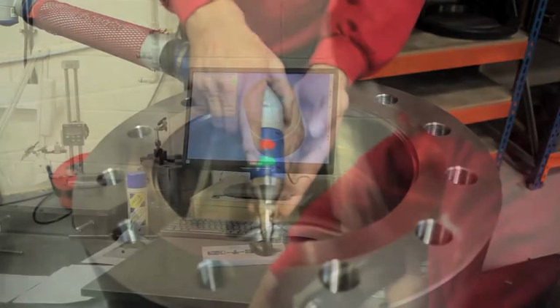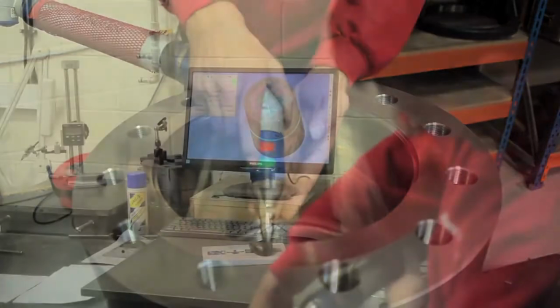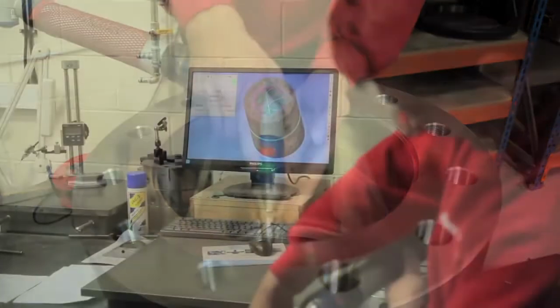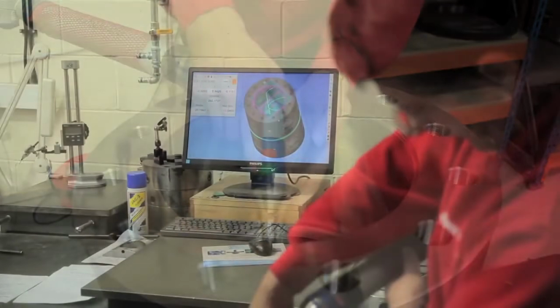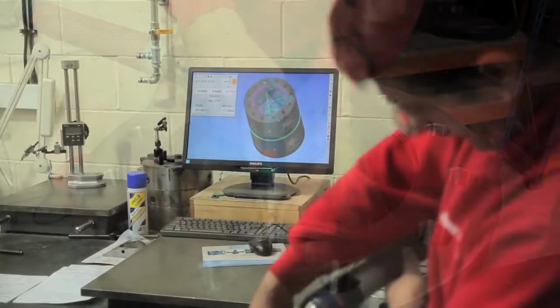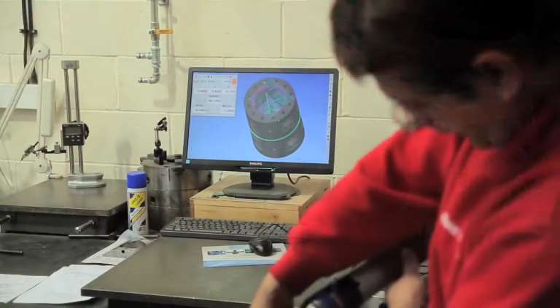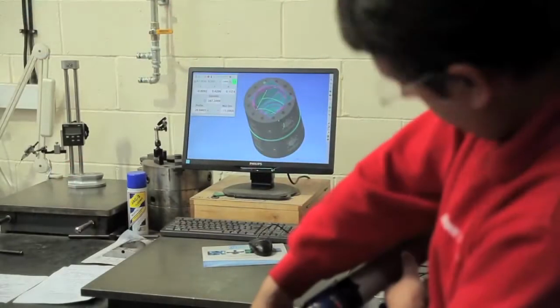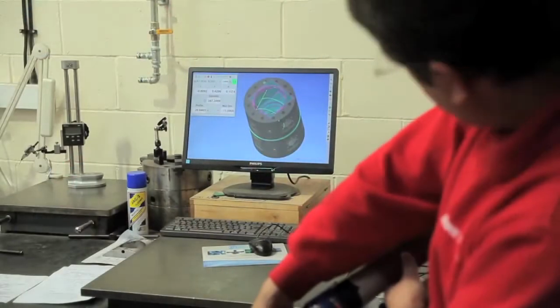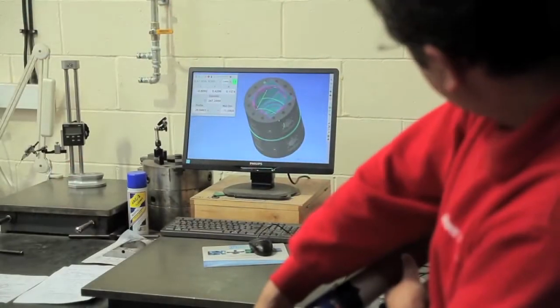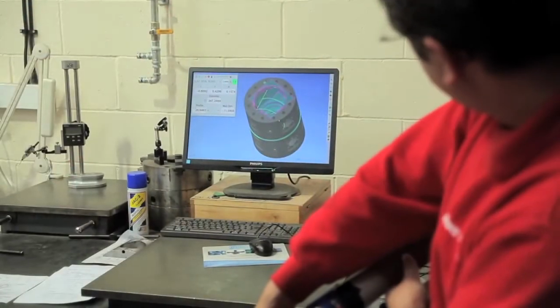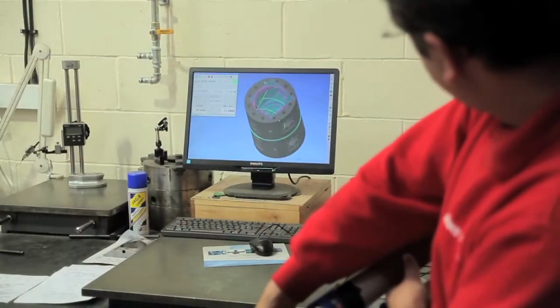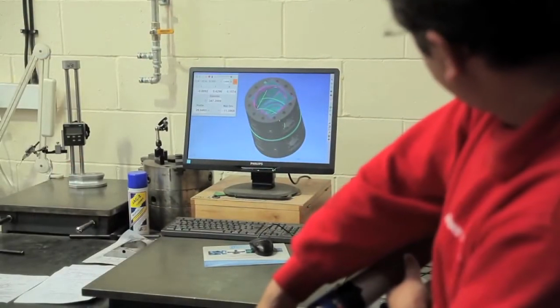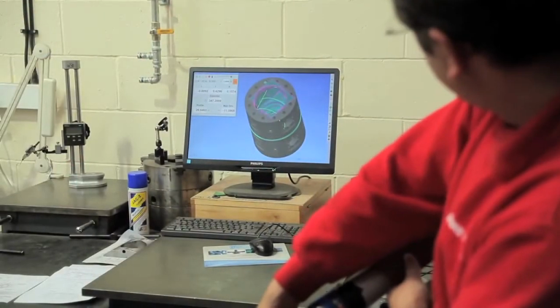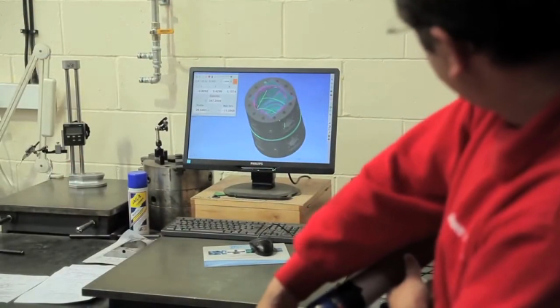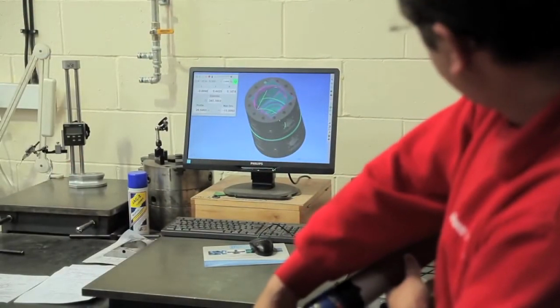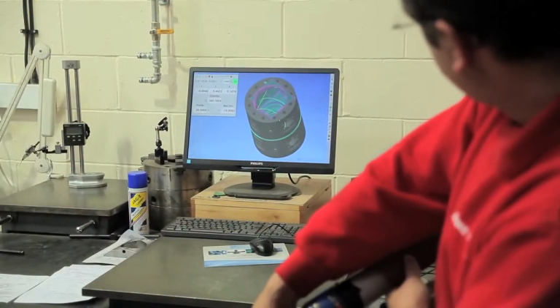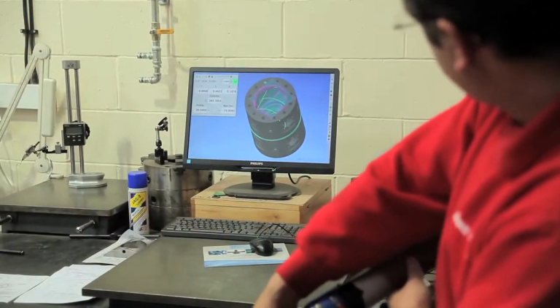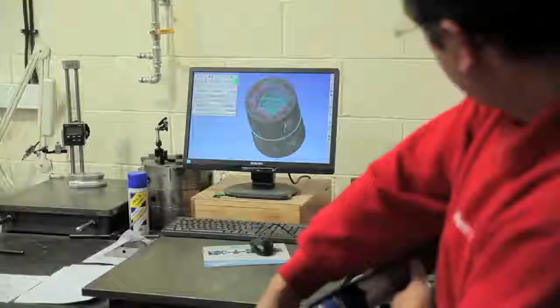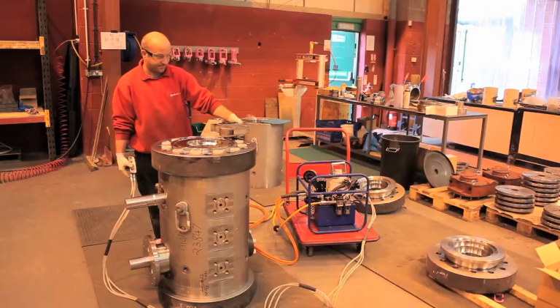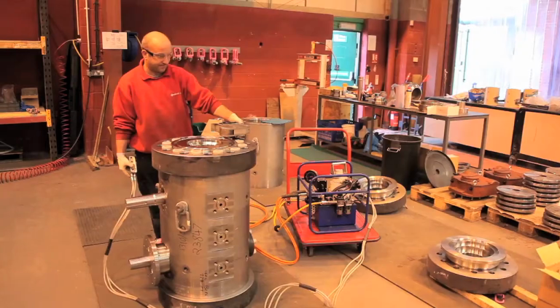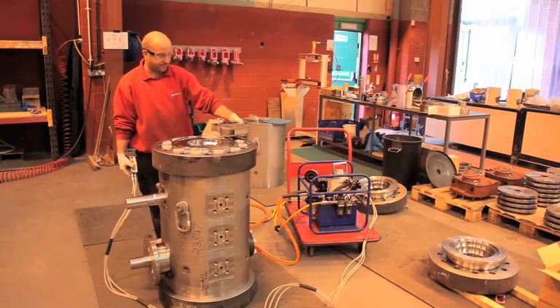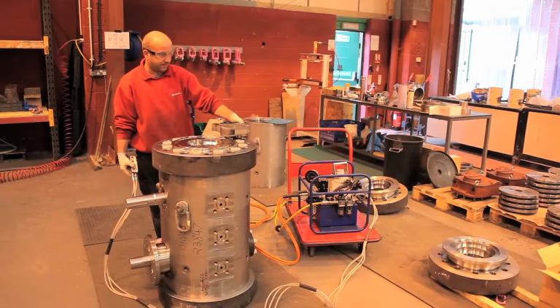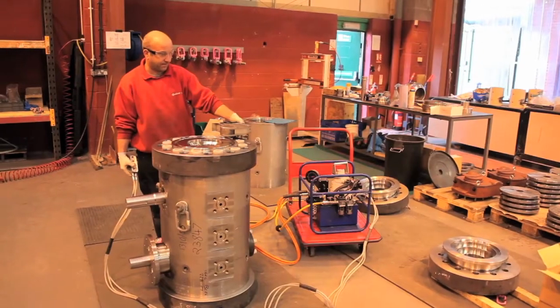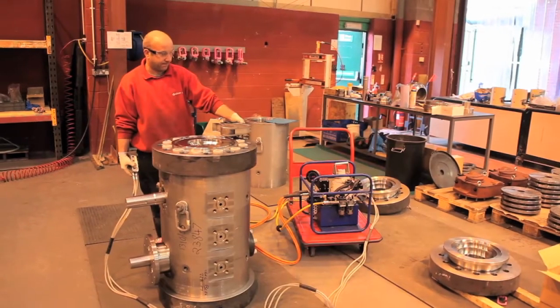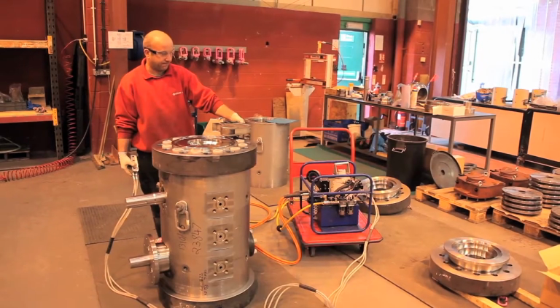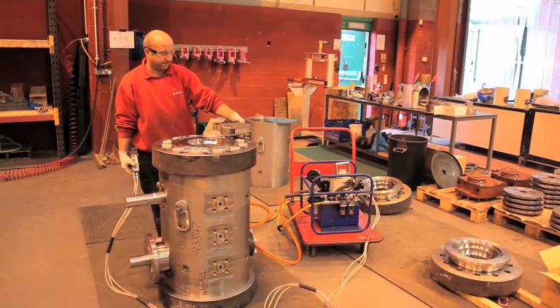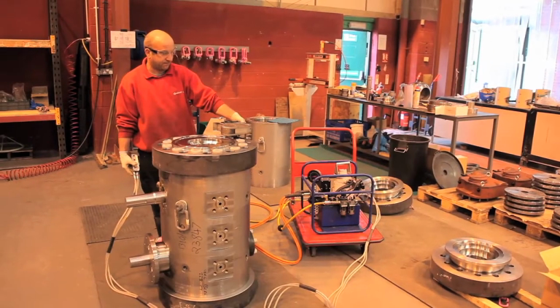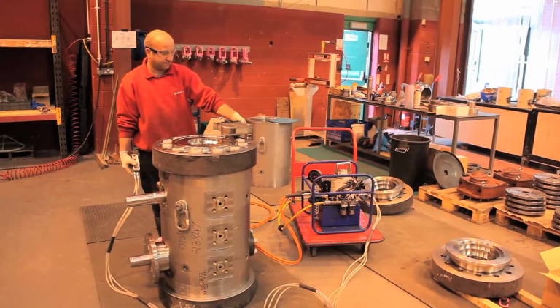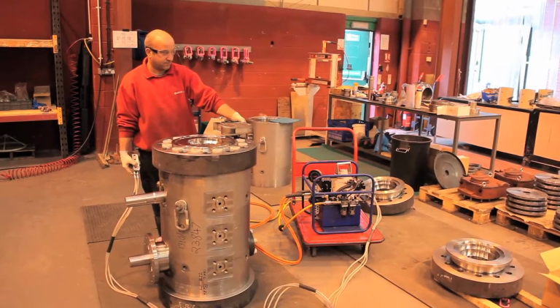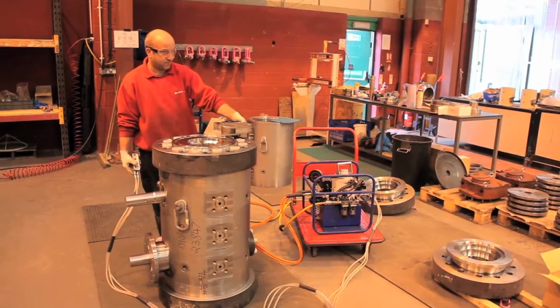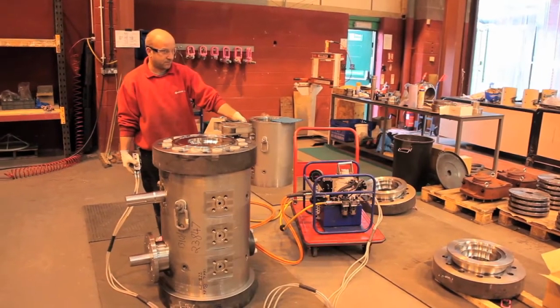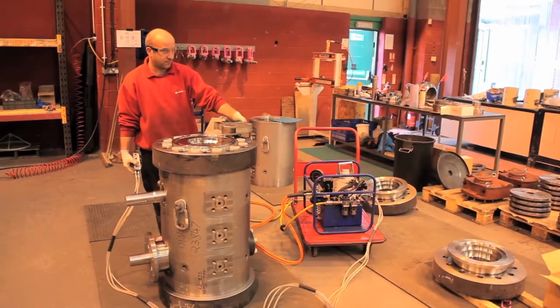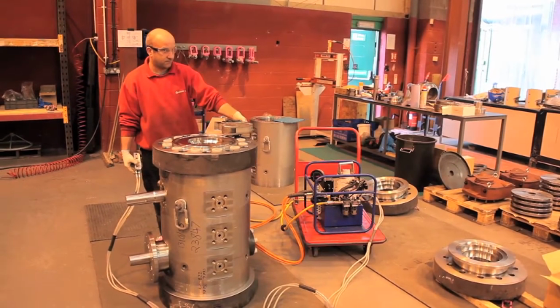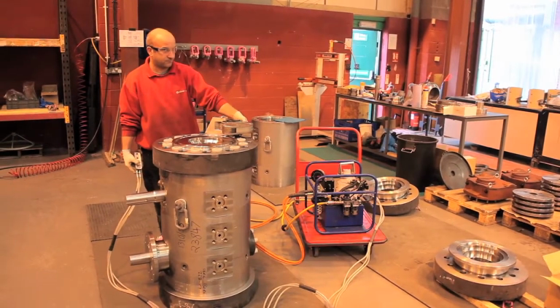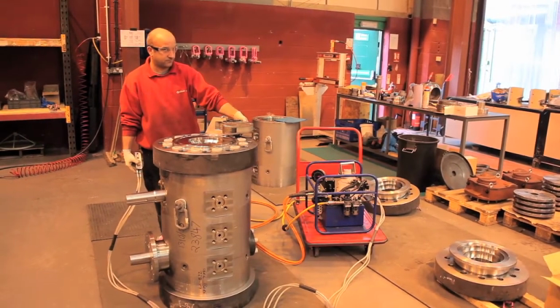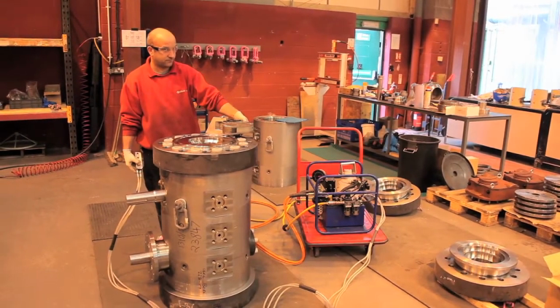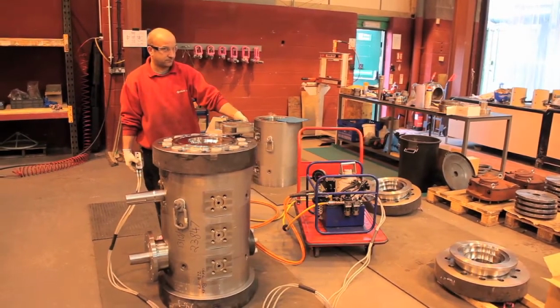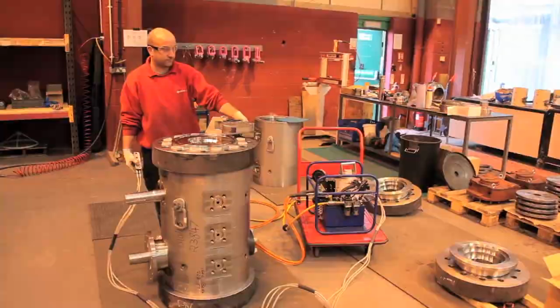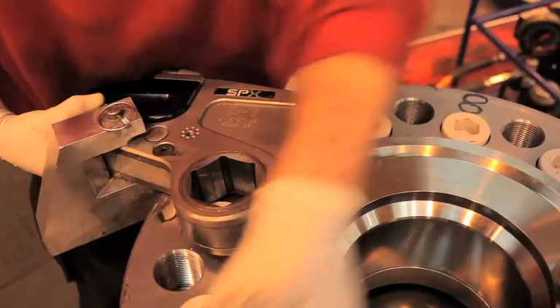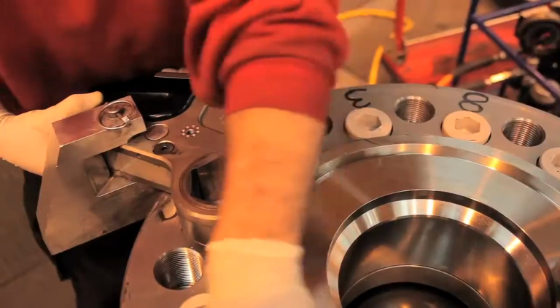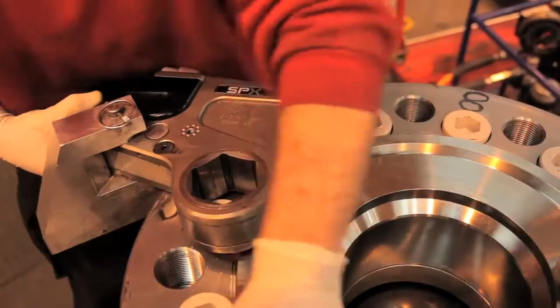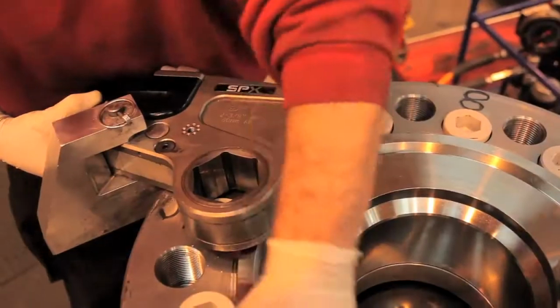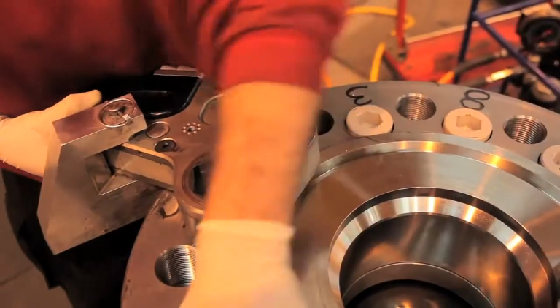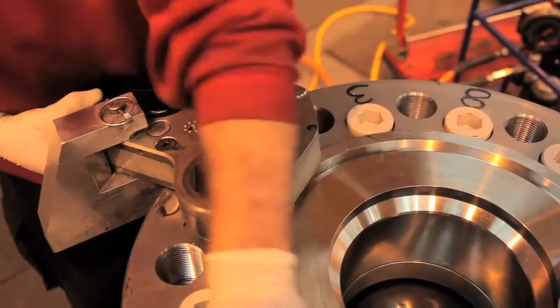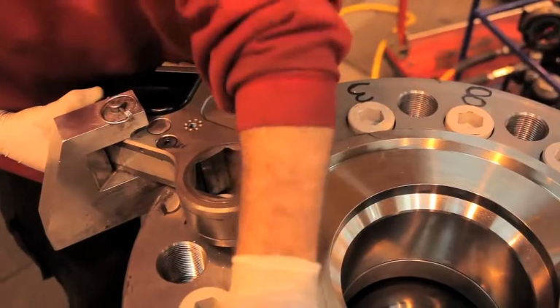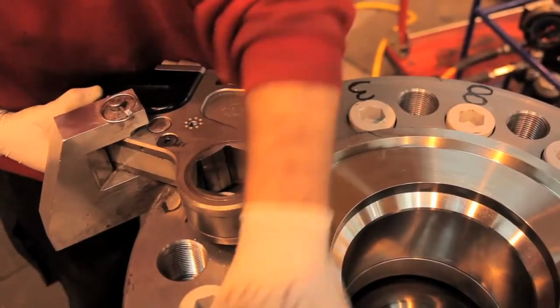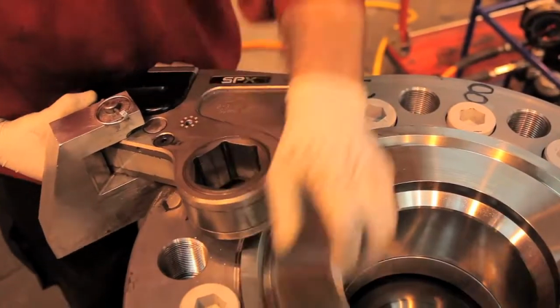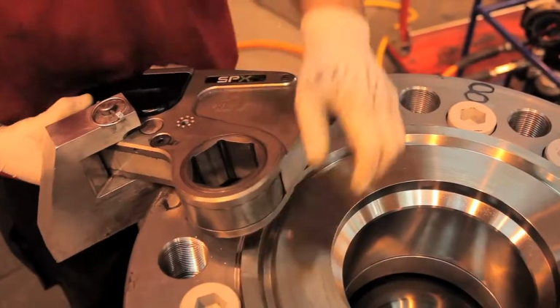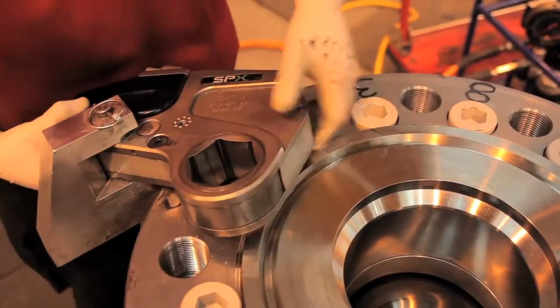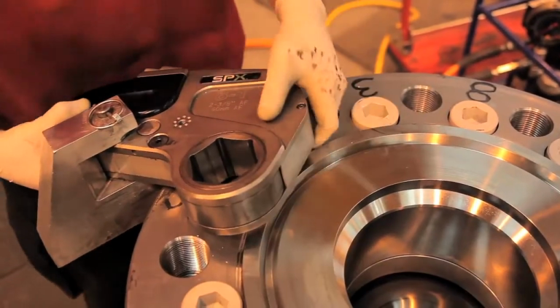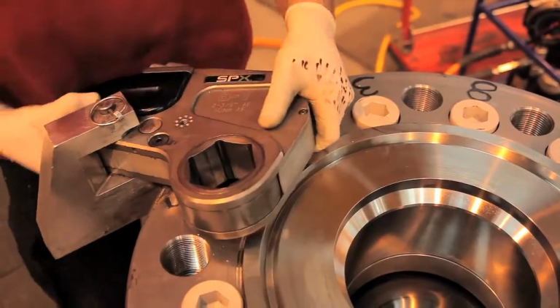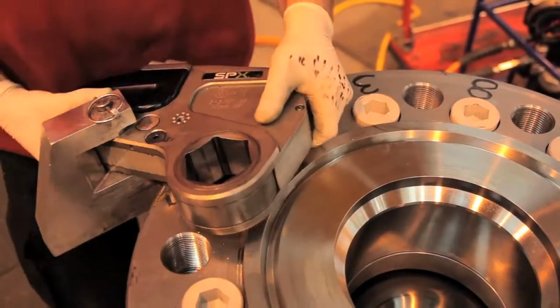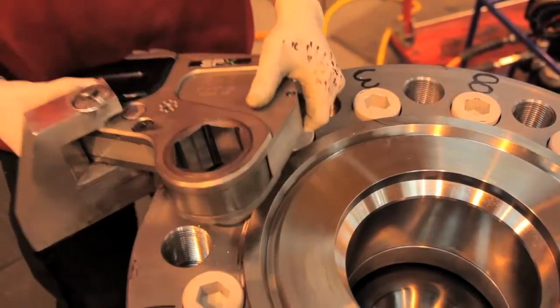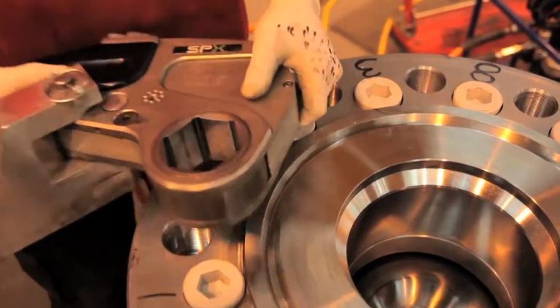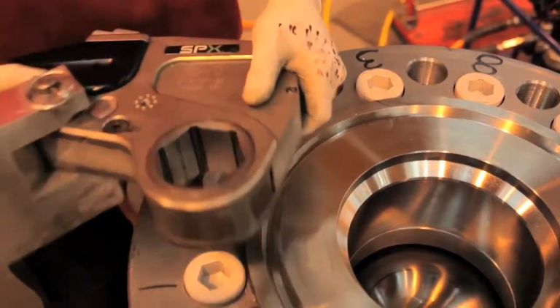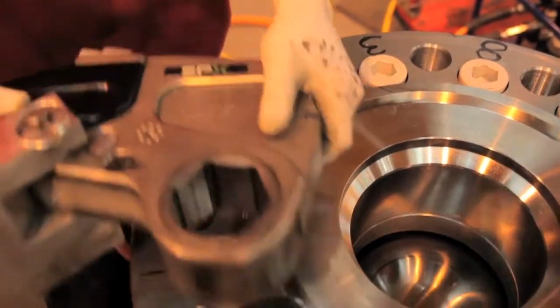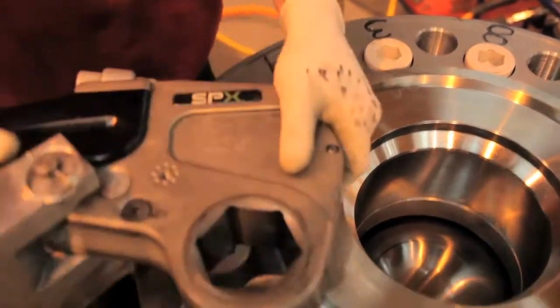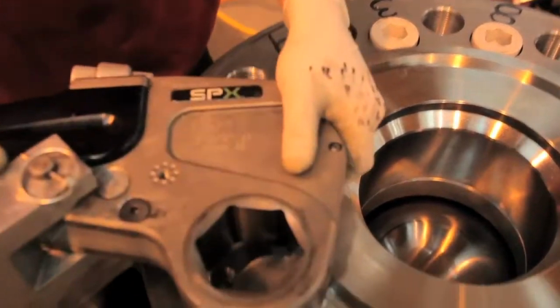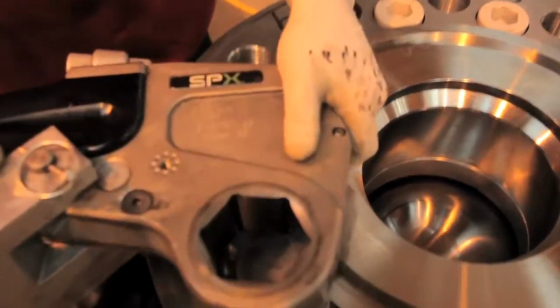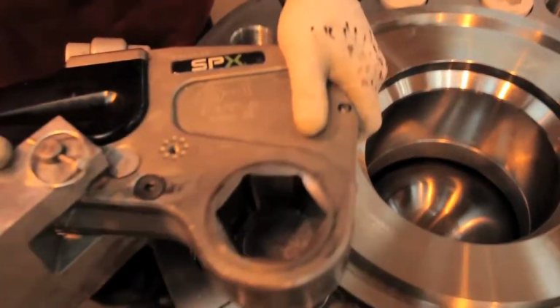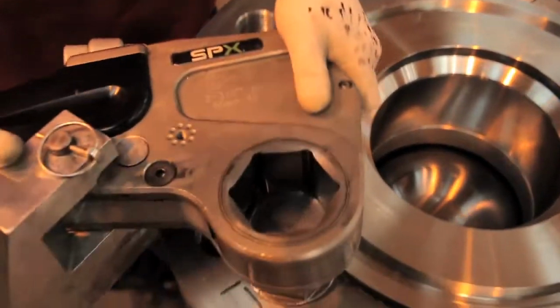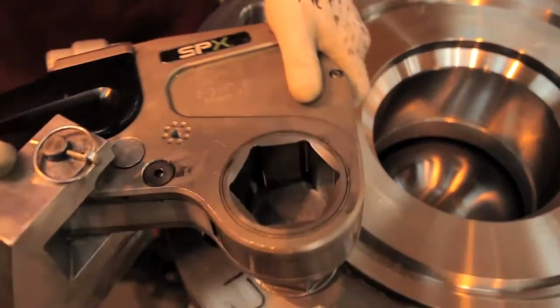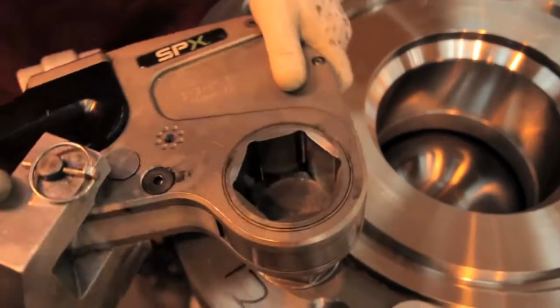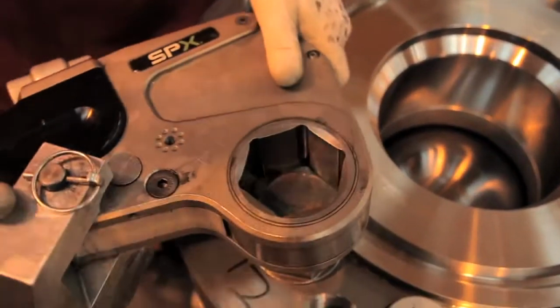We take pride in our customer-focused approach to creating positive change with valve solutions in the global energy sector.